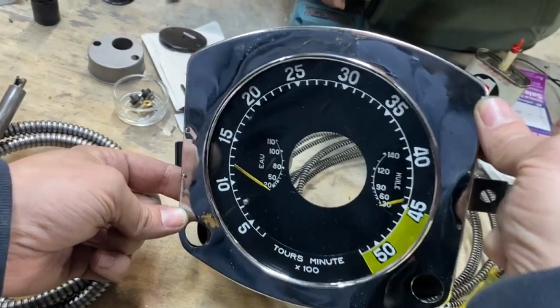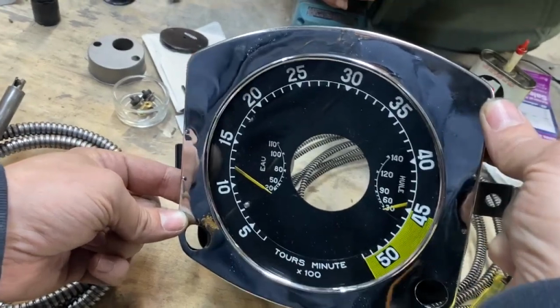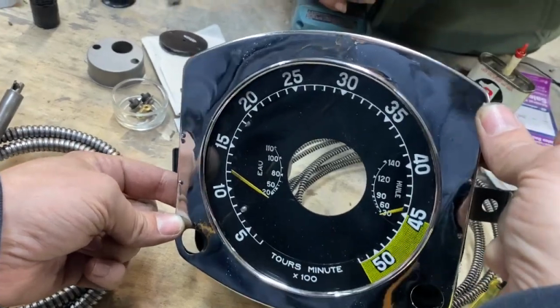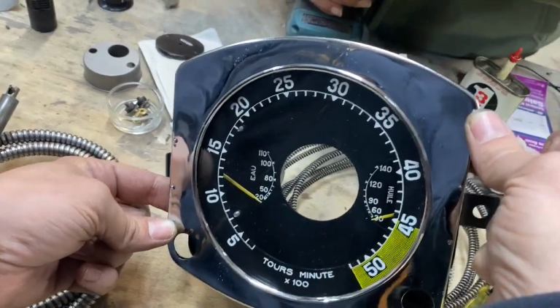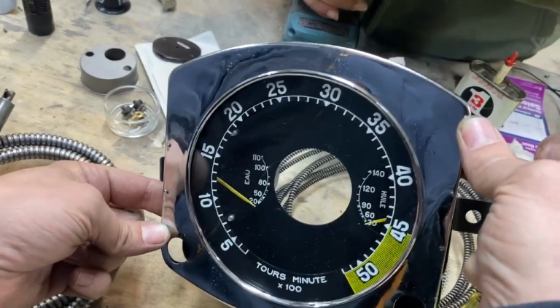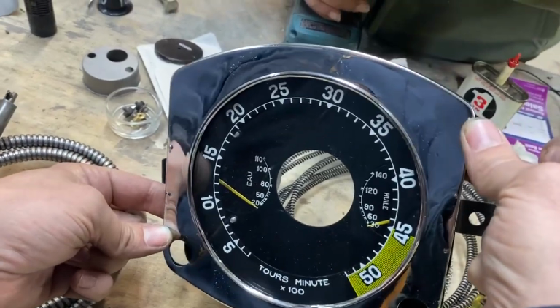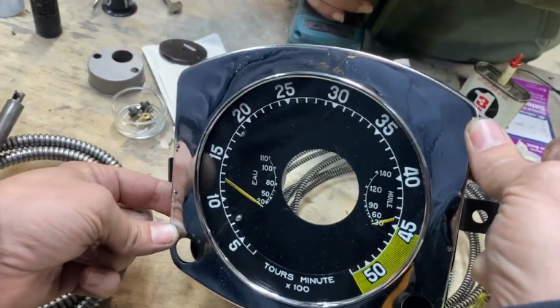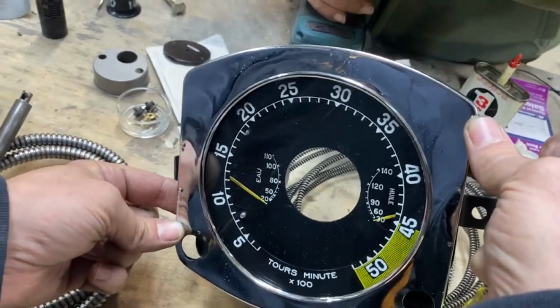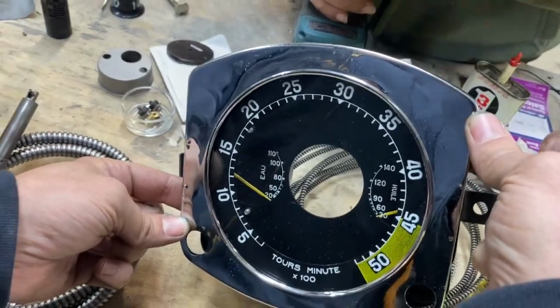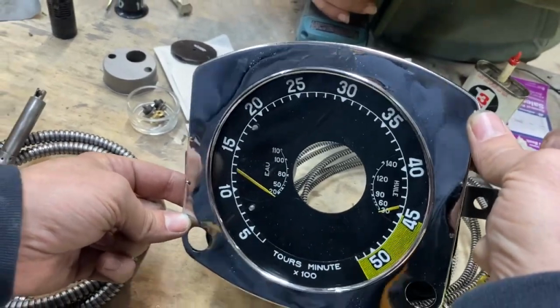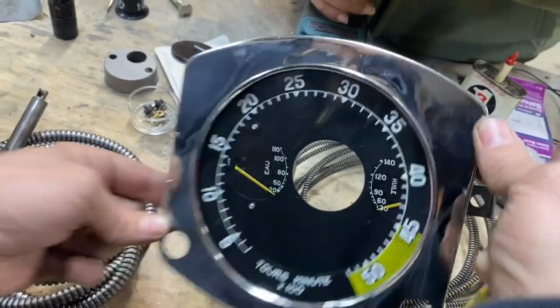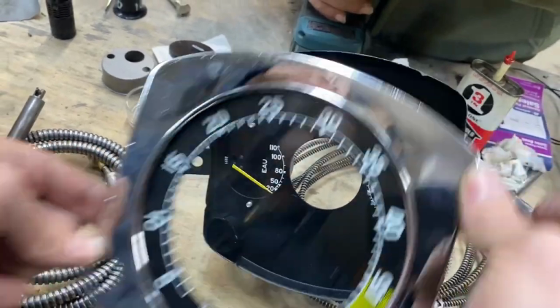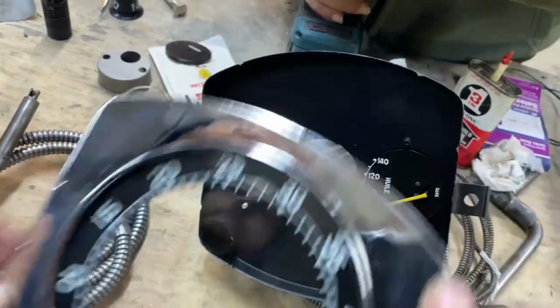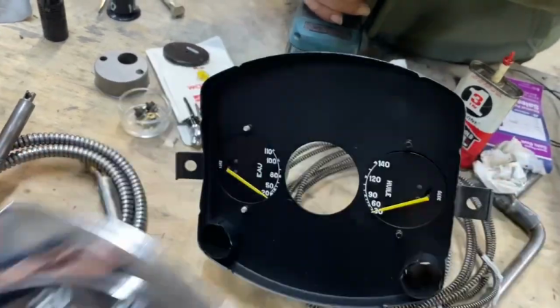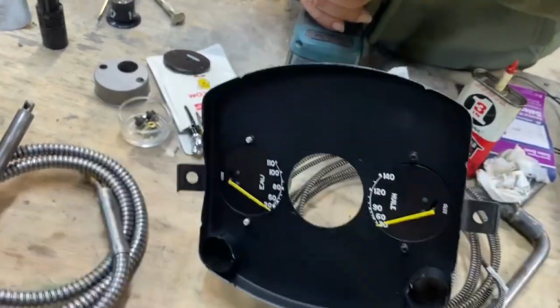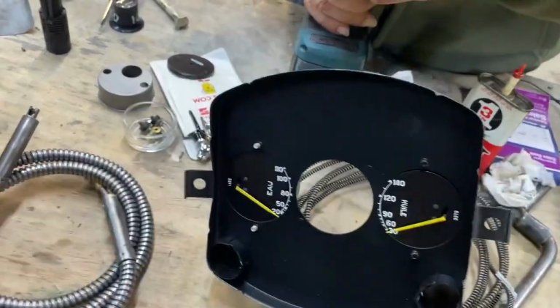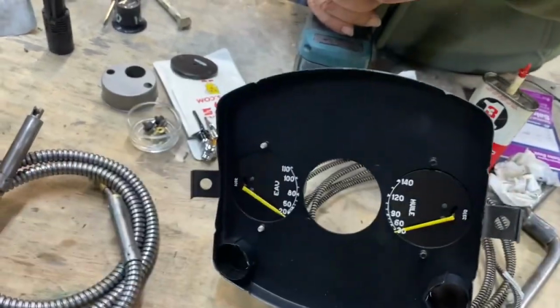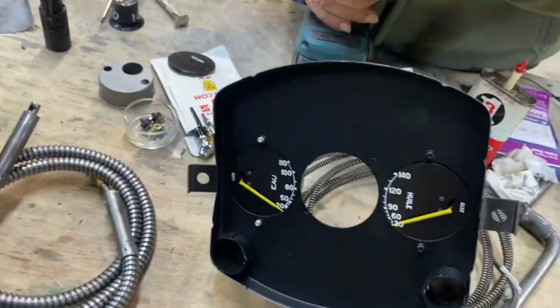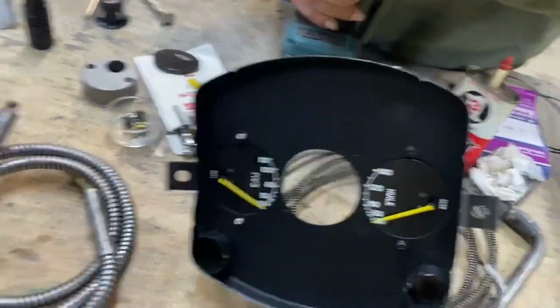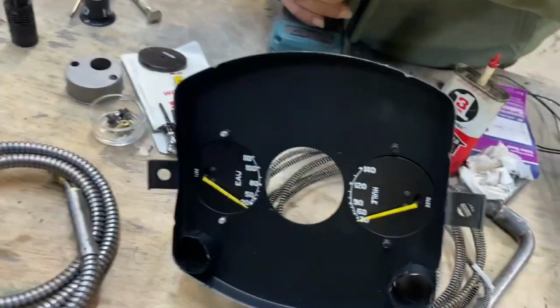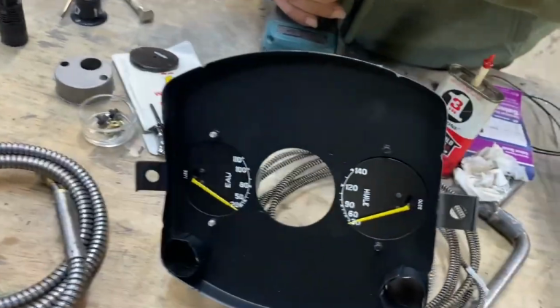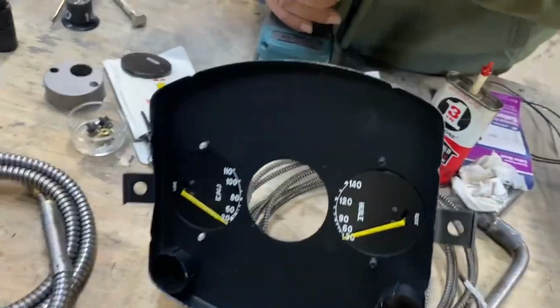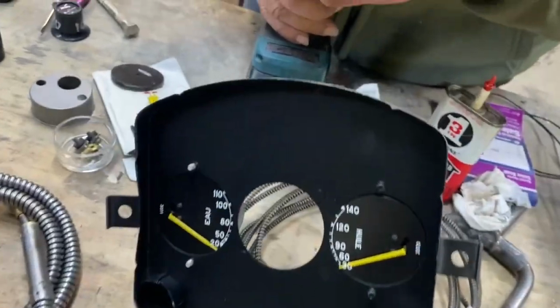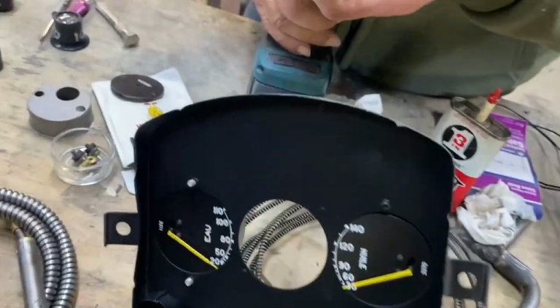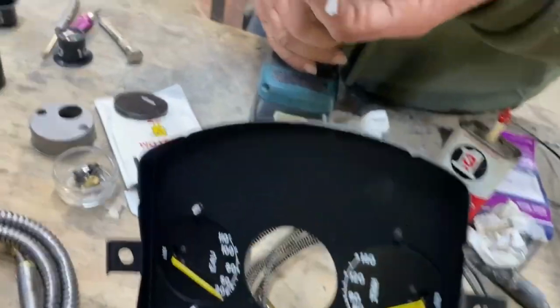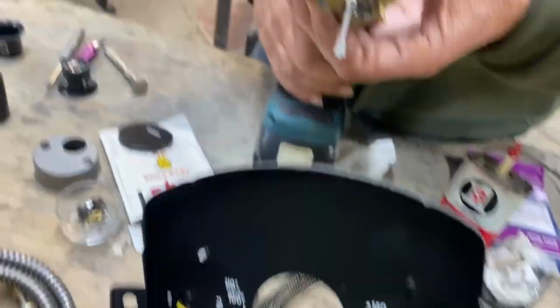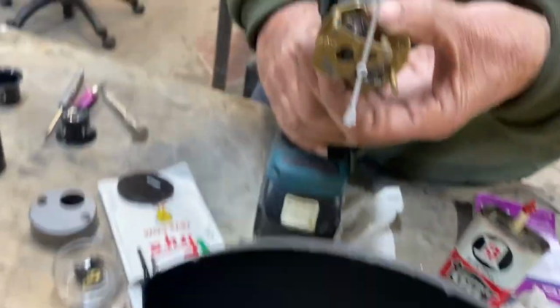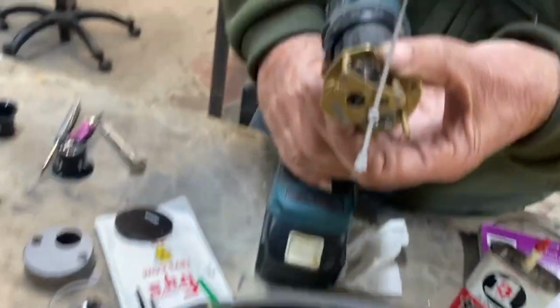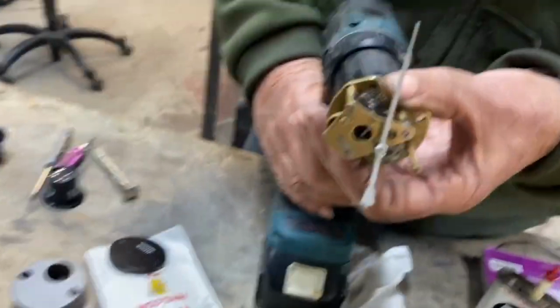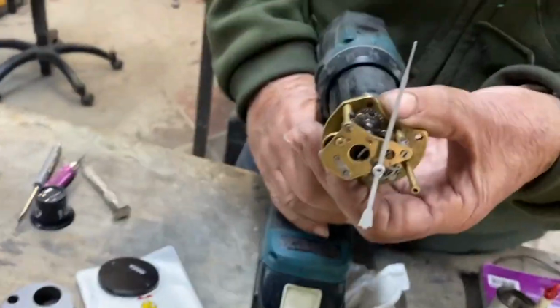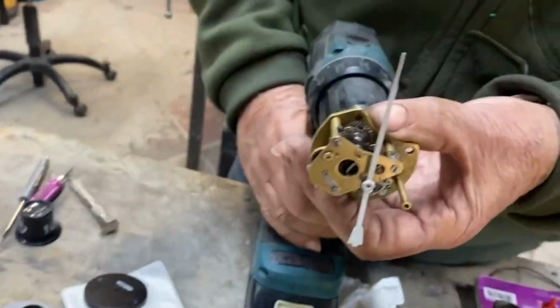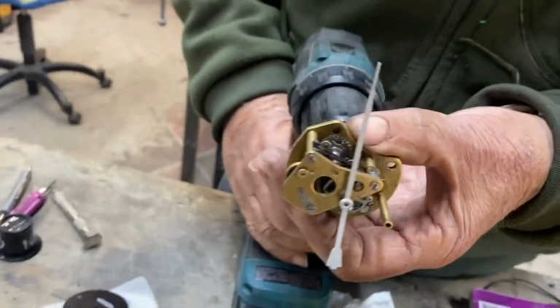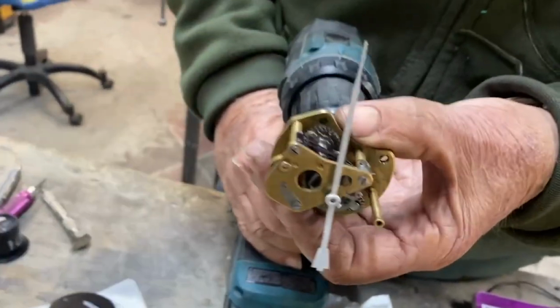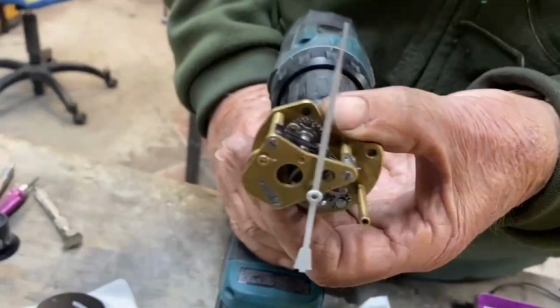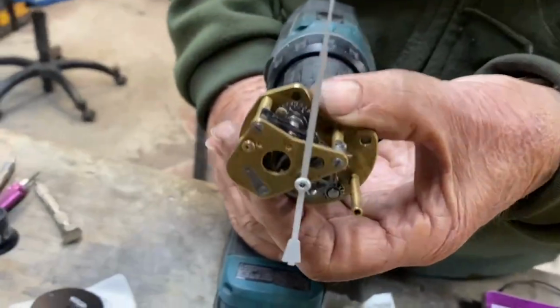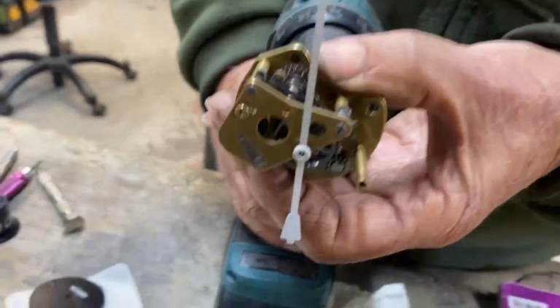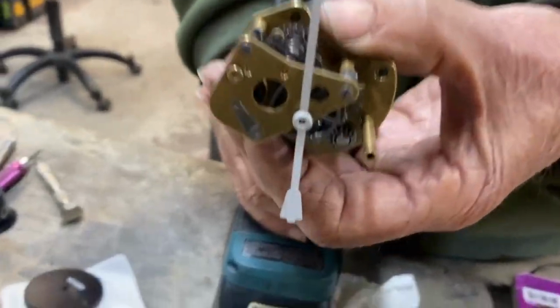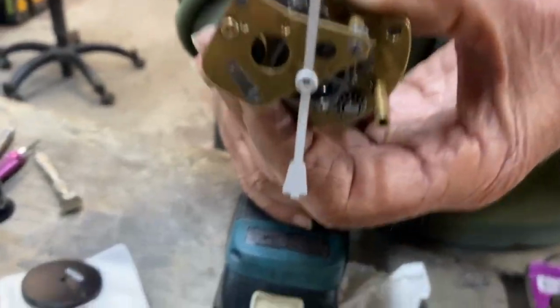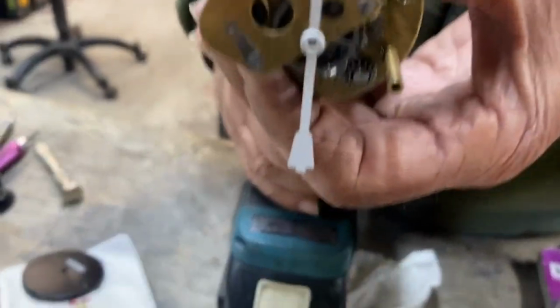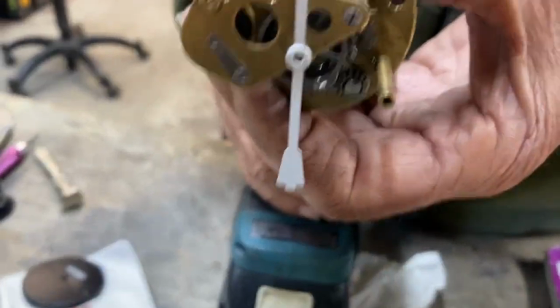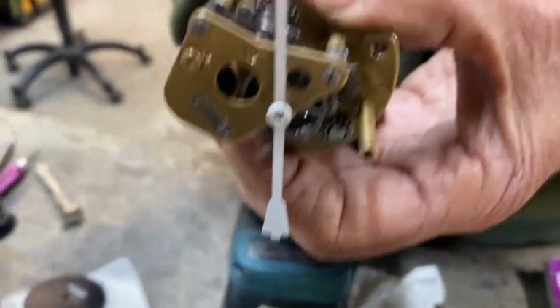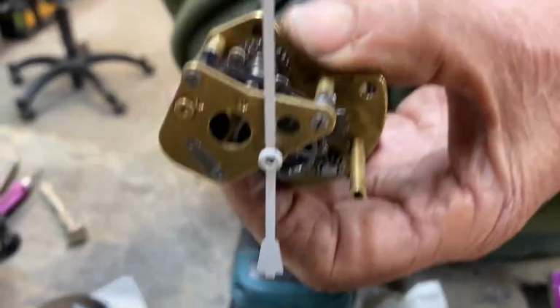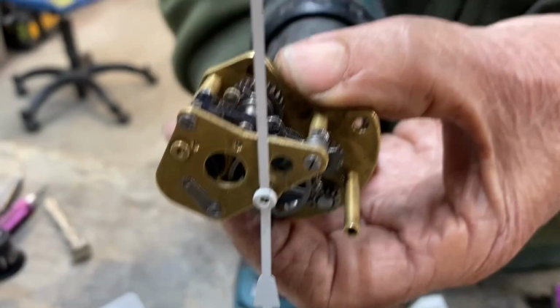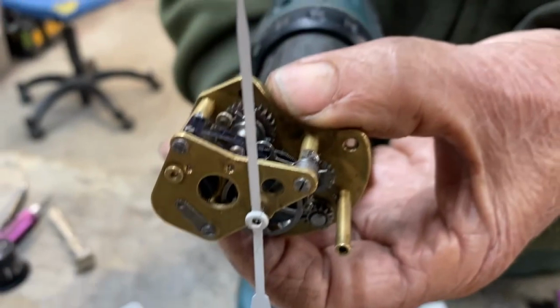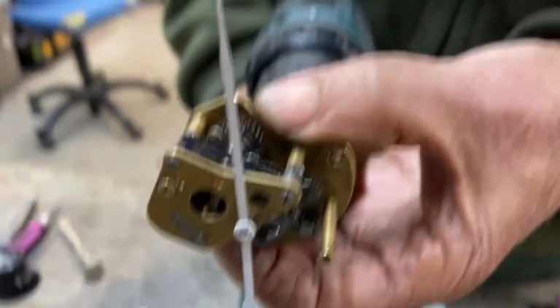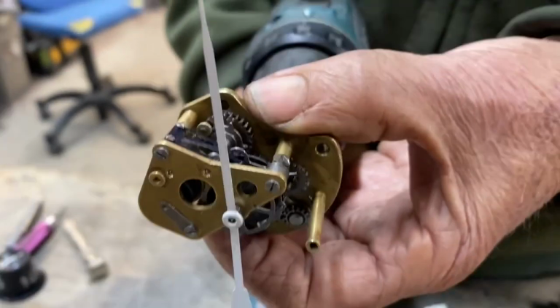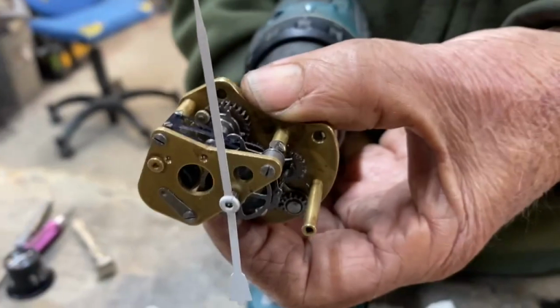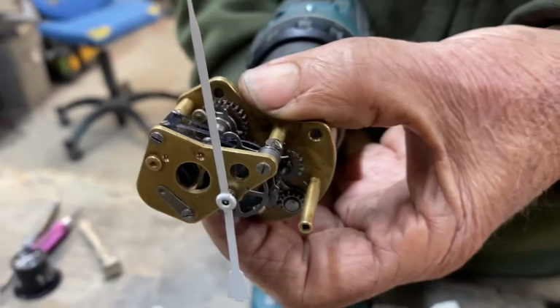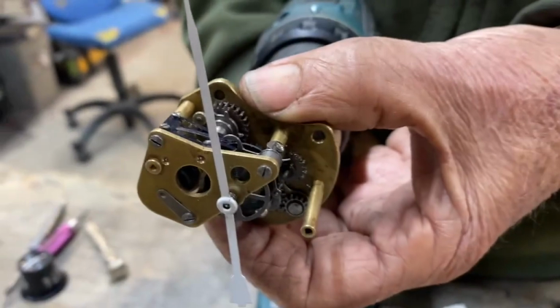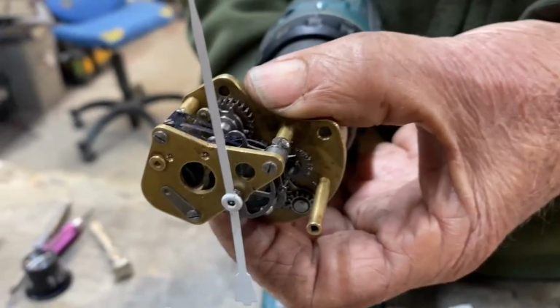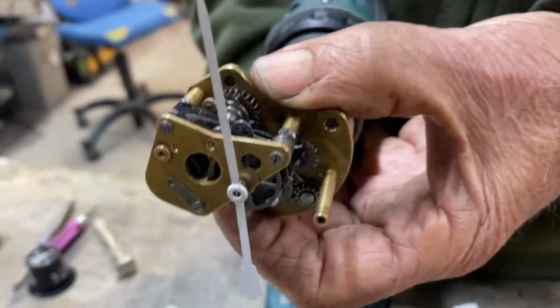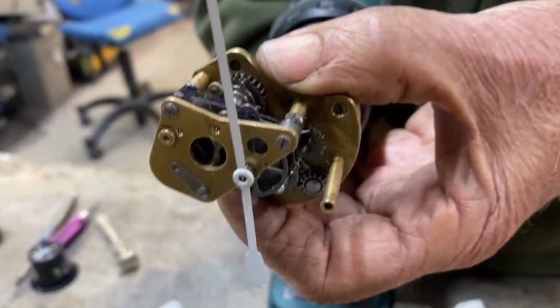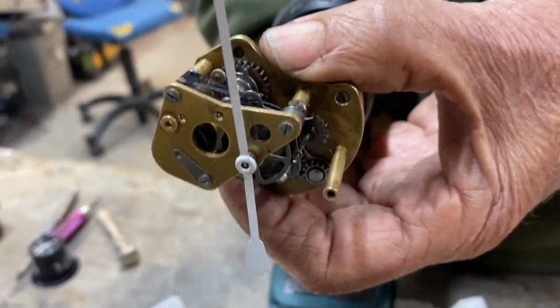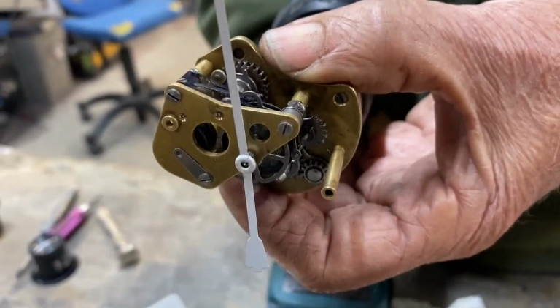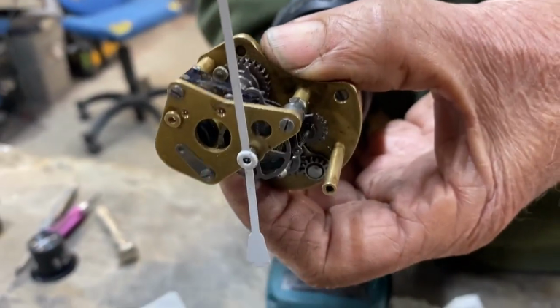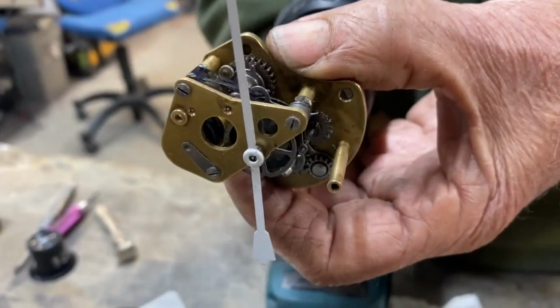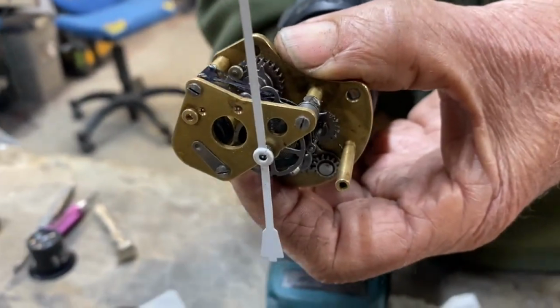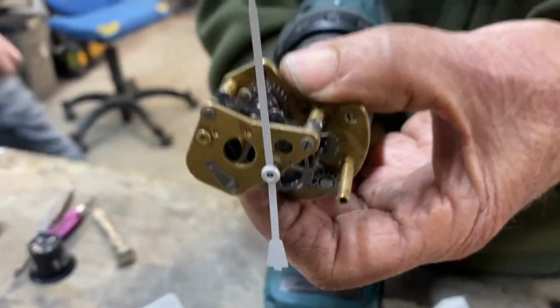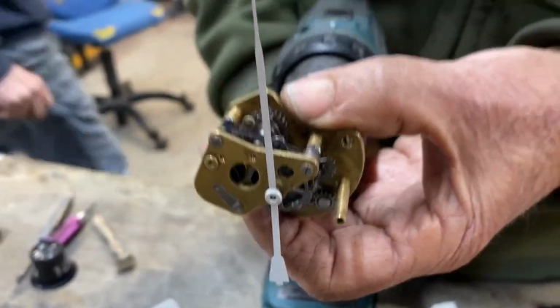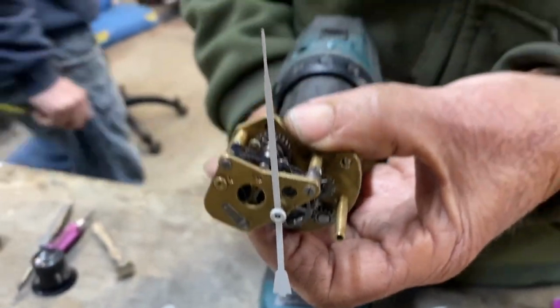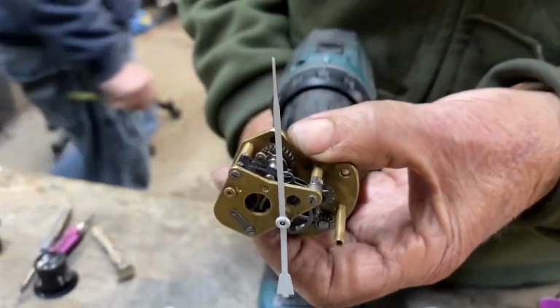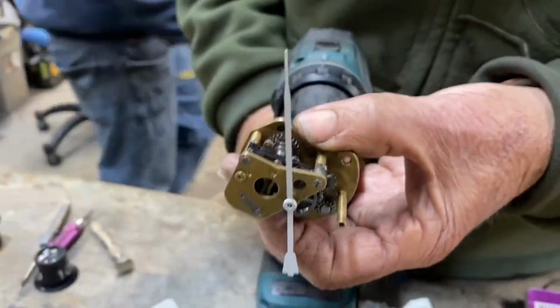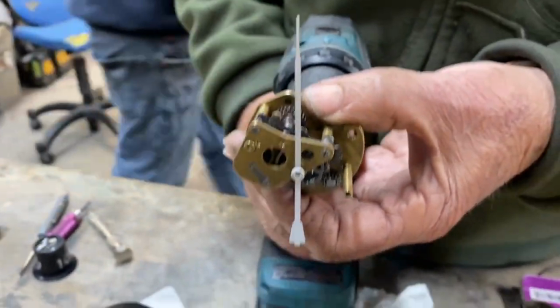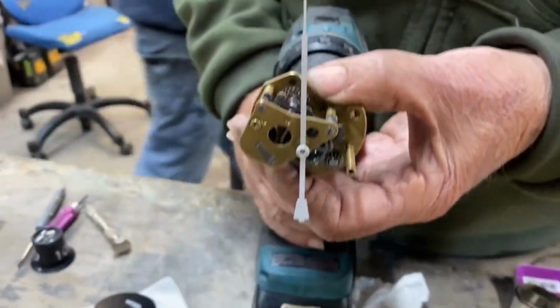Go ahead and take the face away. And what we have here is the actual tachymetric drive right here, on the electric drill.